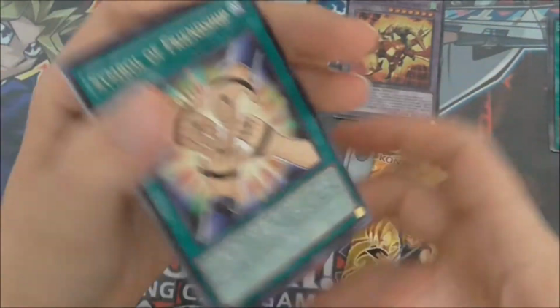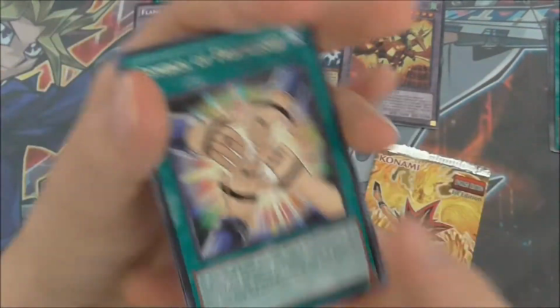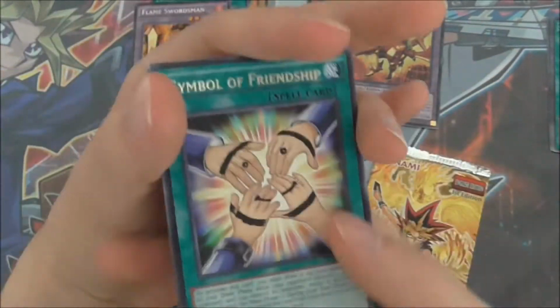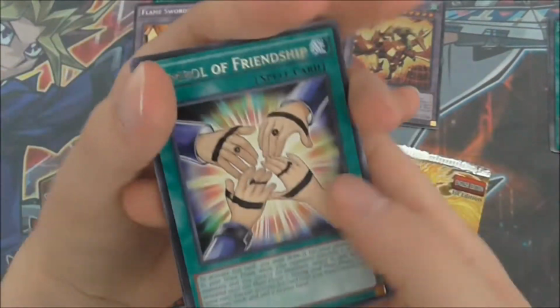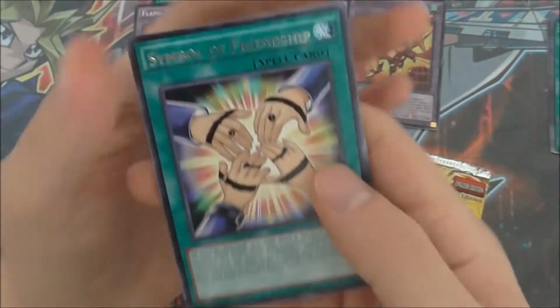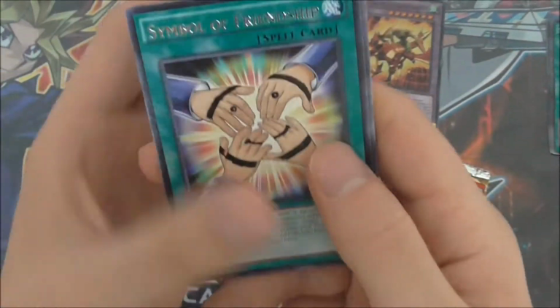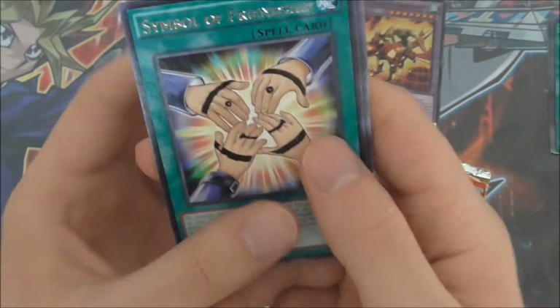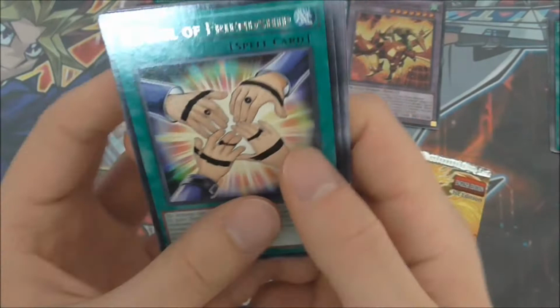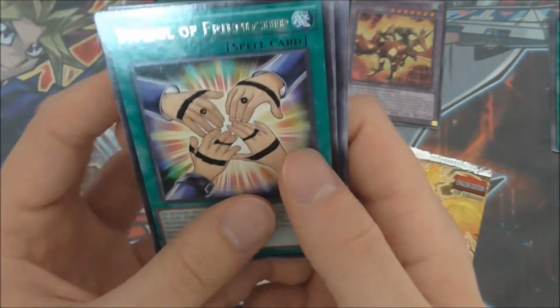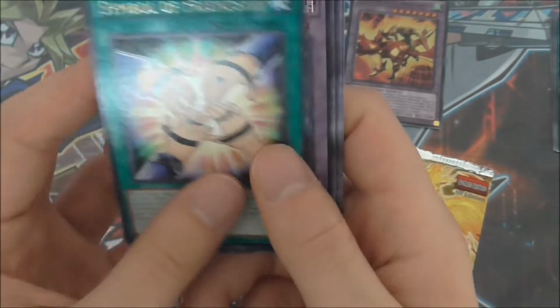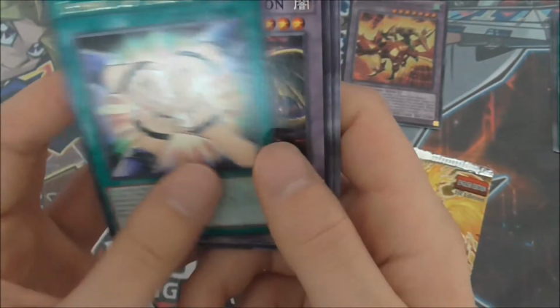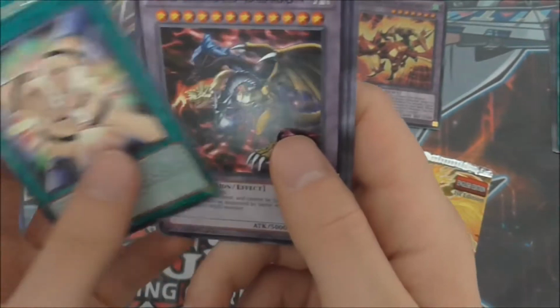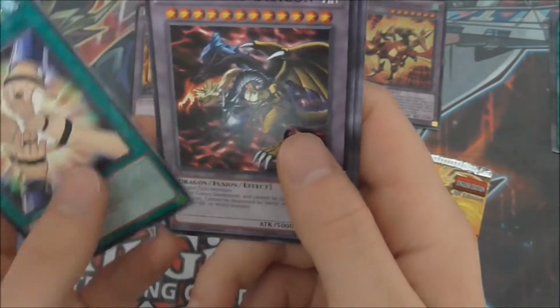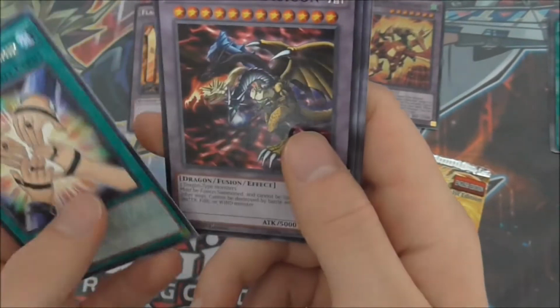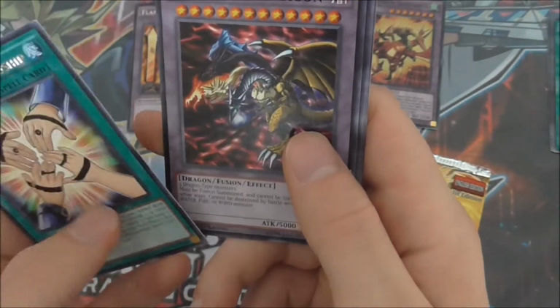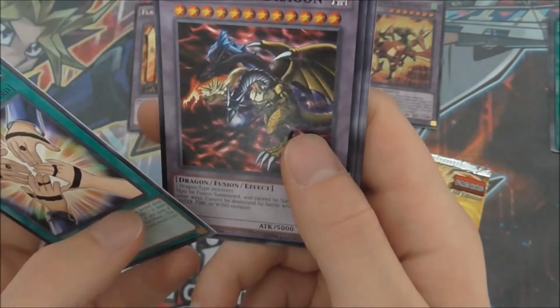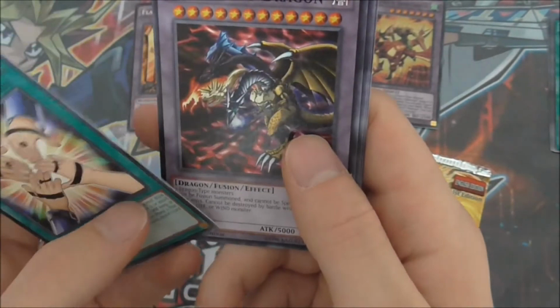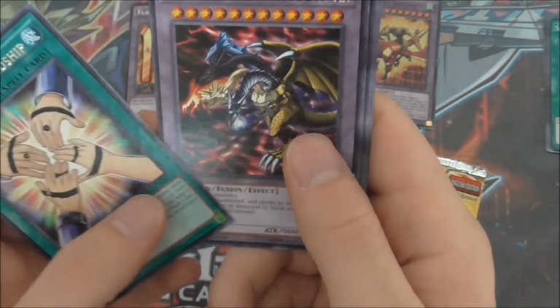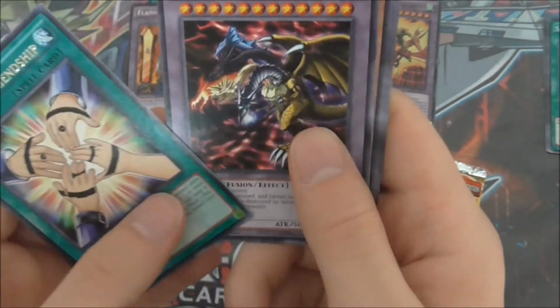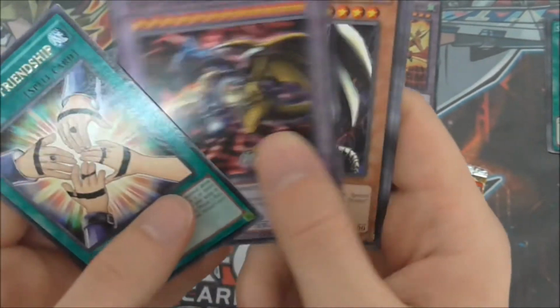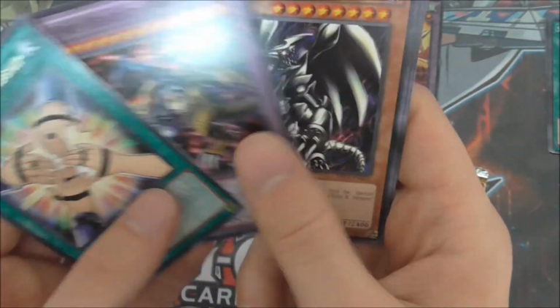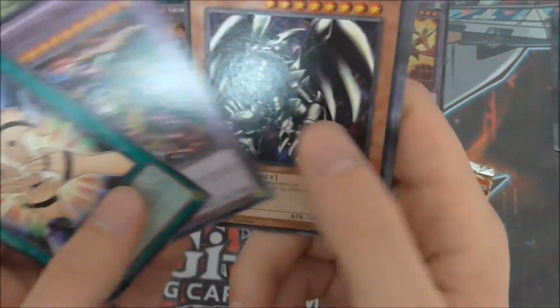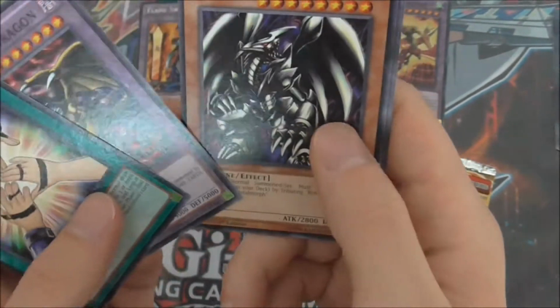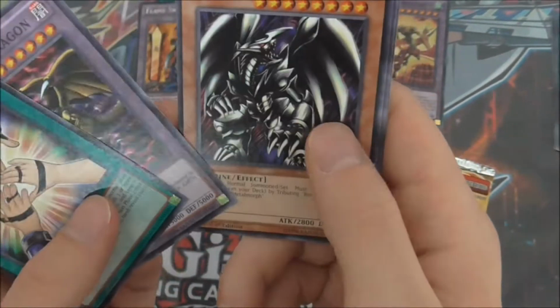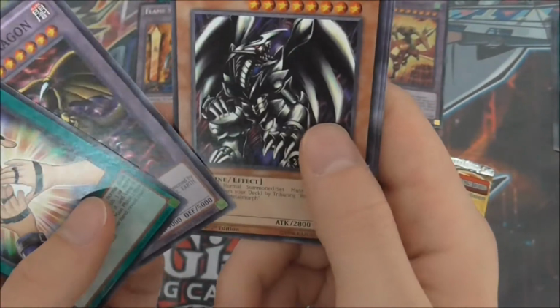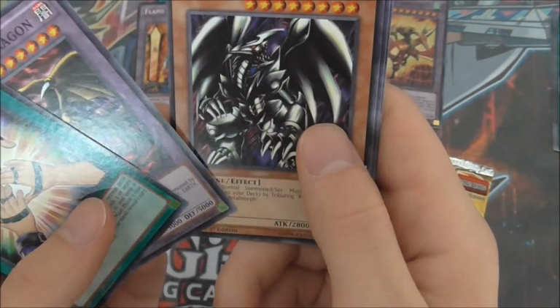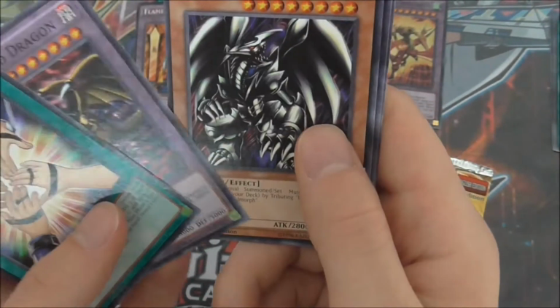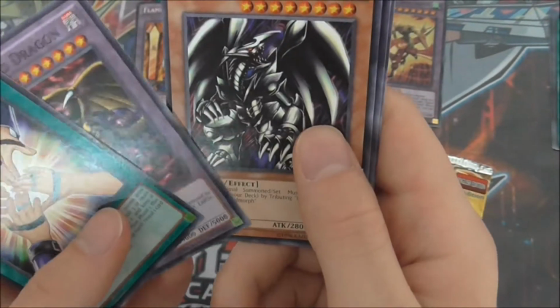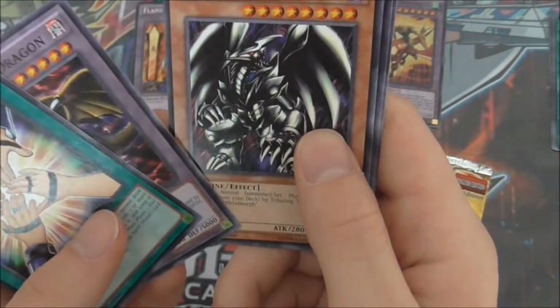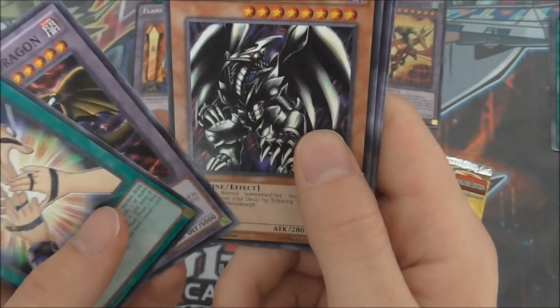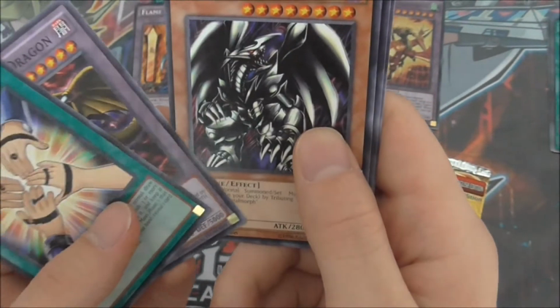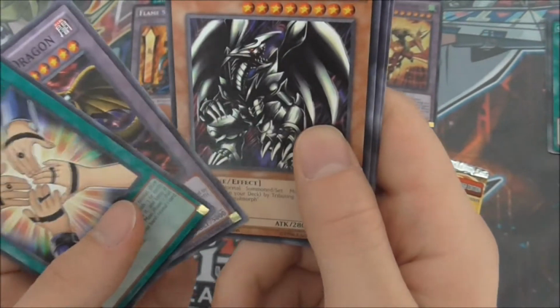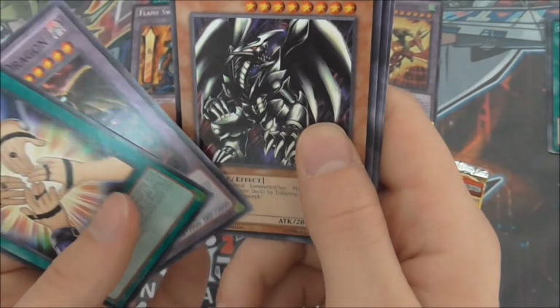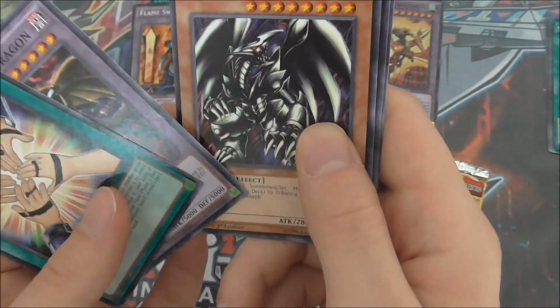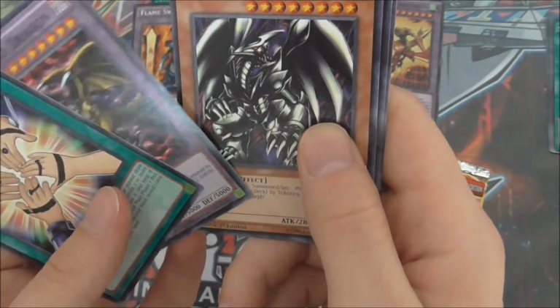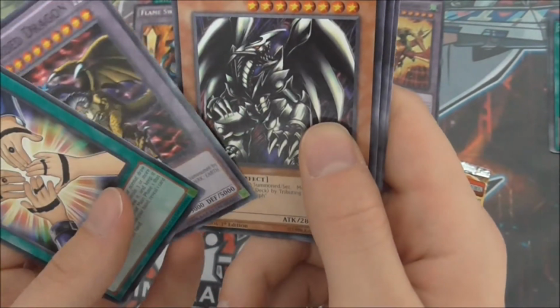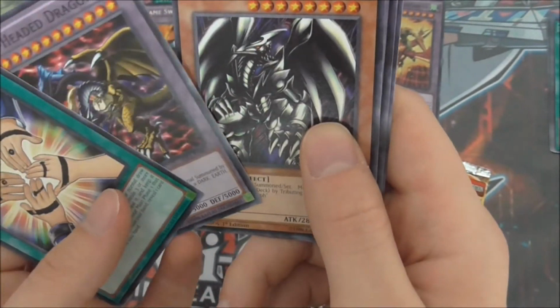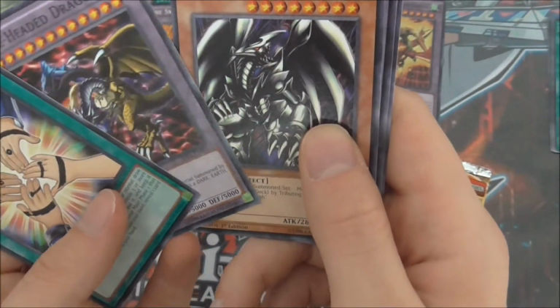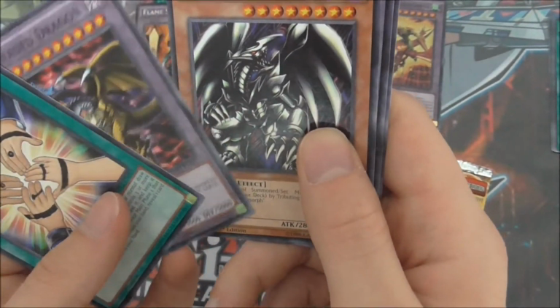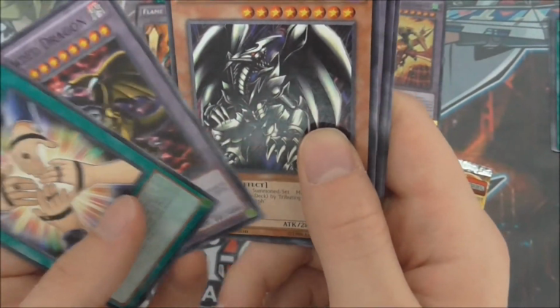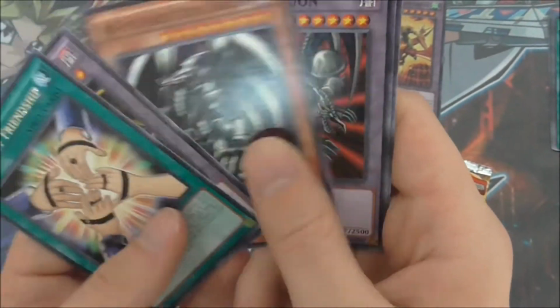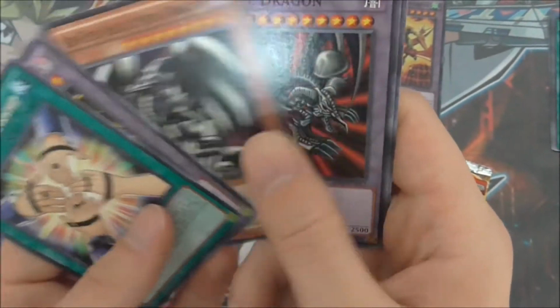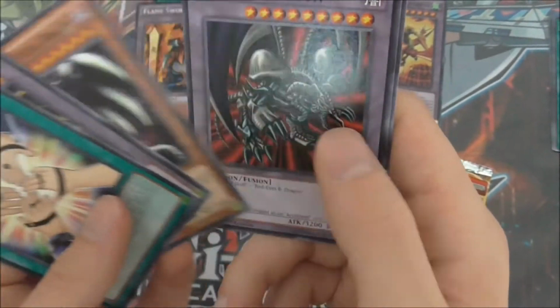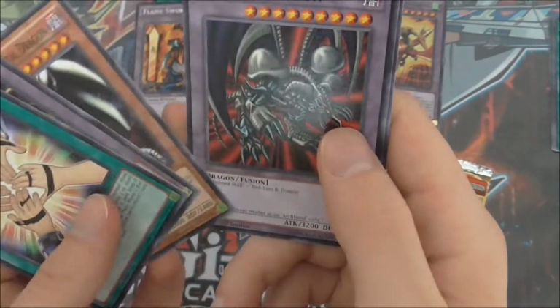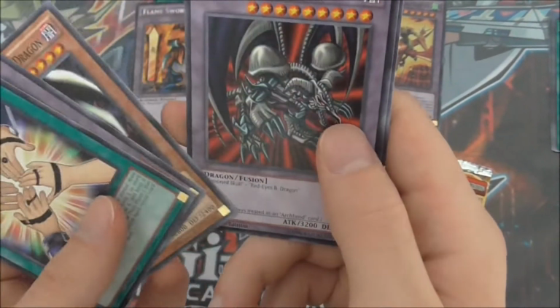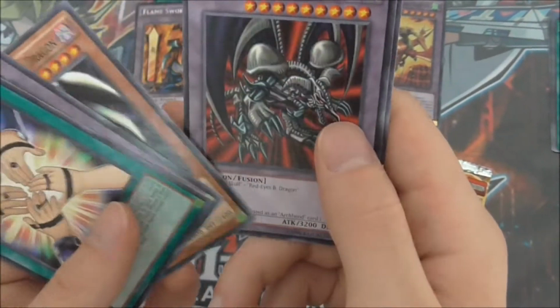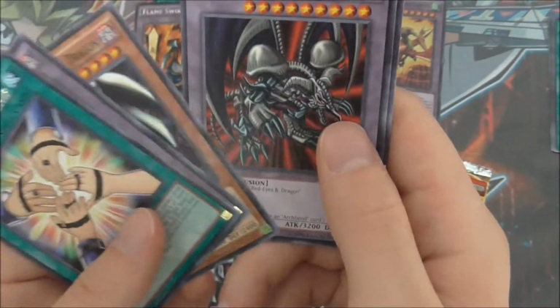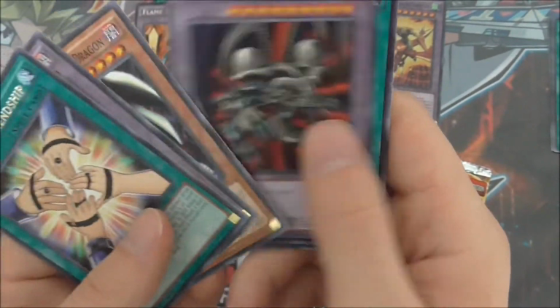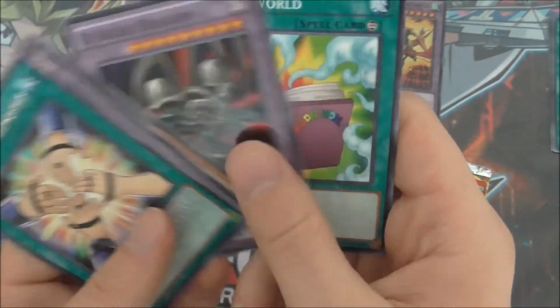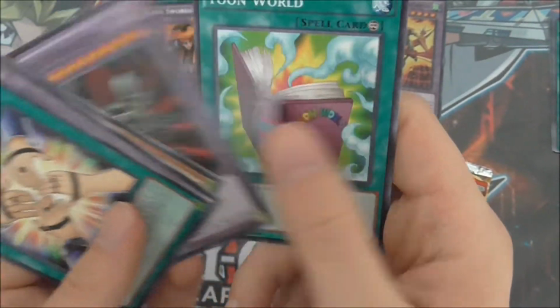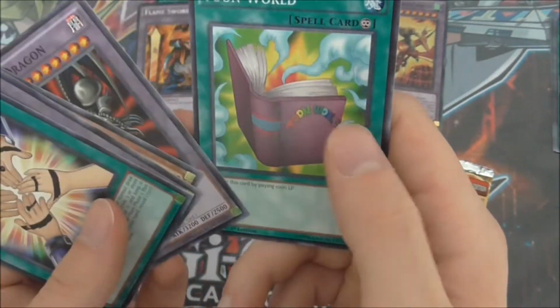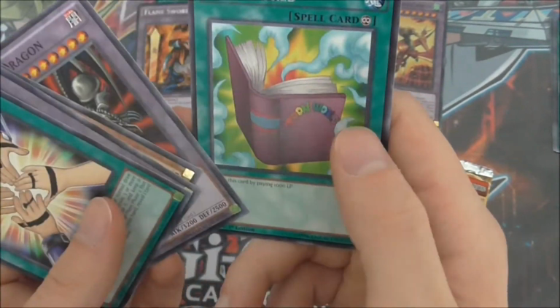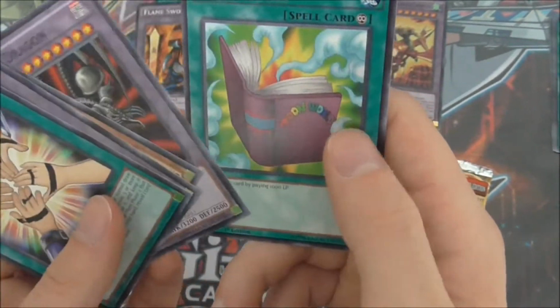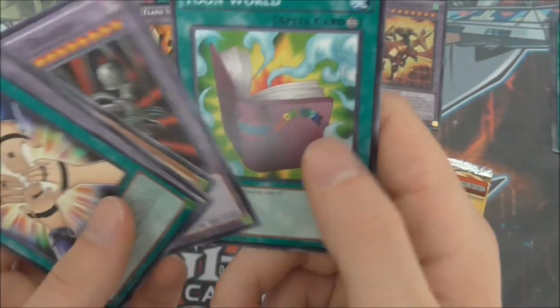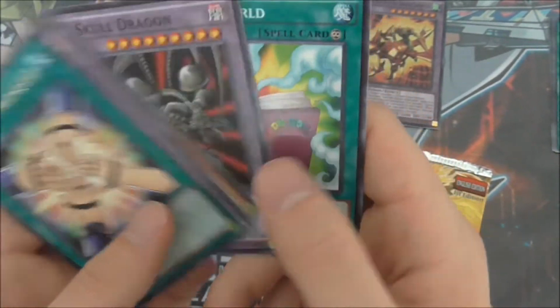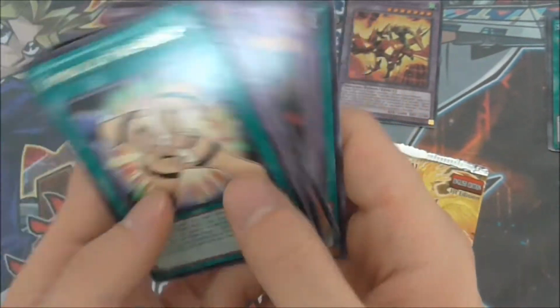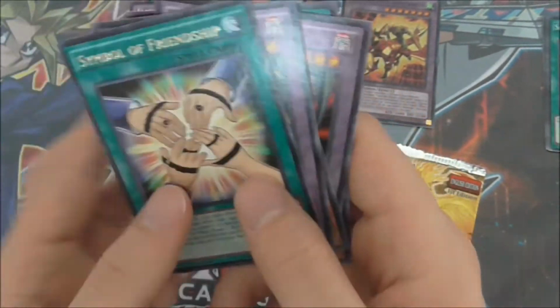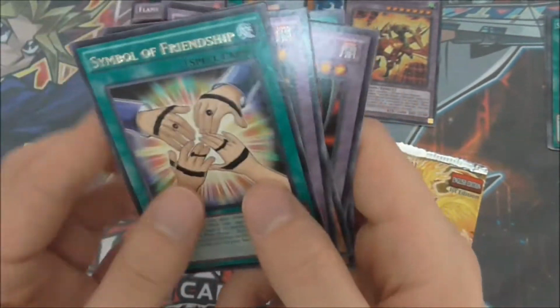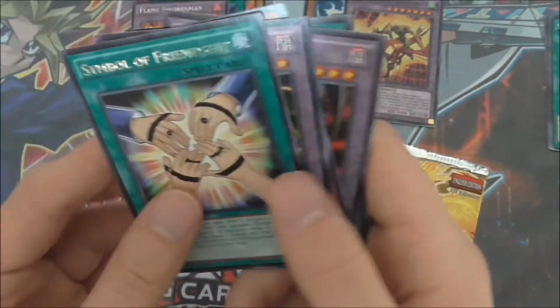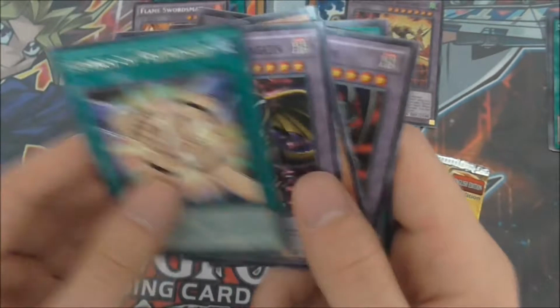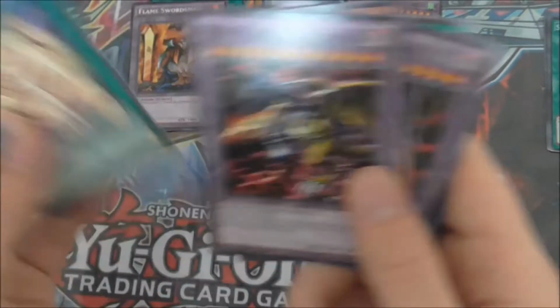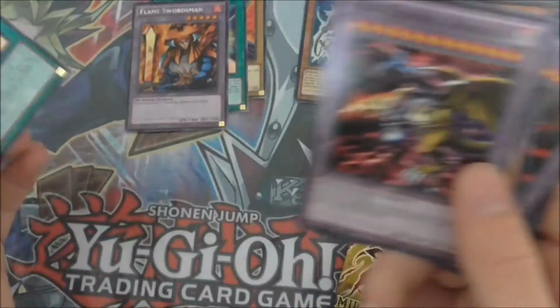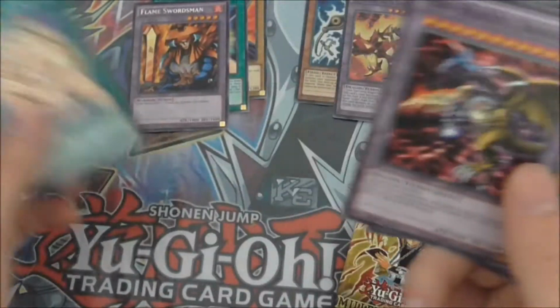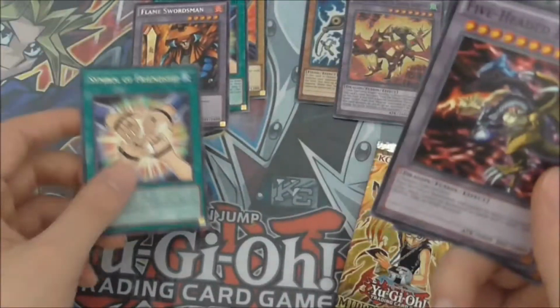Symbol of Friendship, Five Faded Dragon, Red Eyes Black Metal Dragon, Black Skull Dragon and Tomb World.